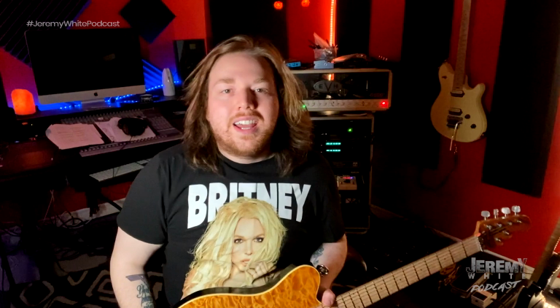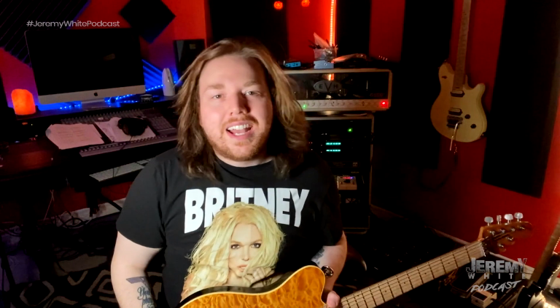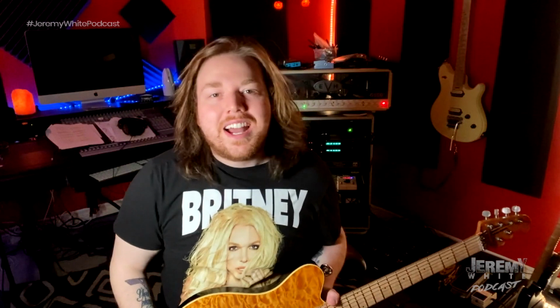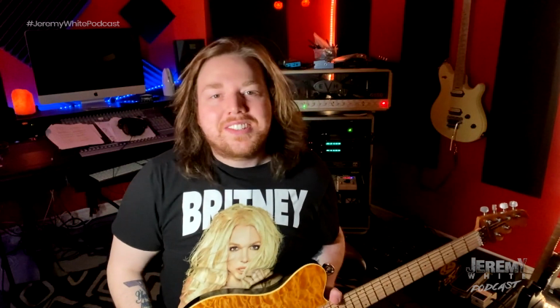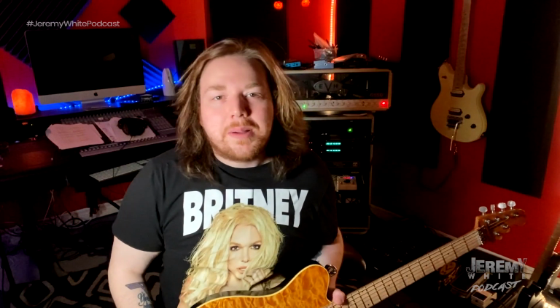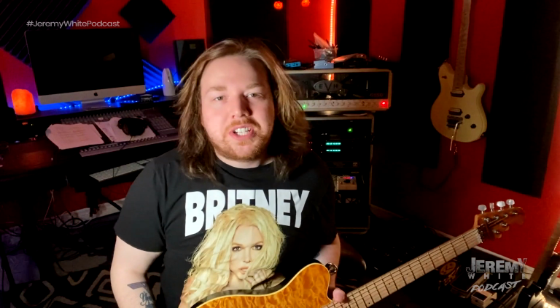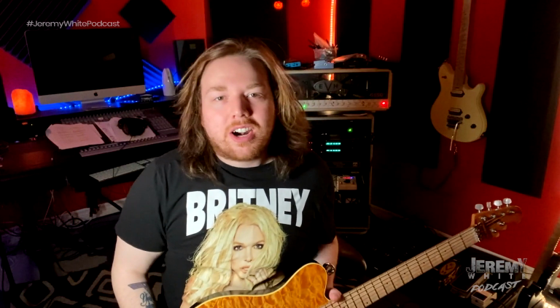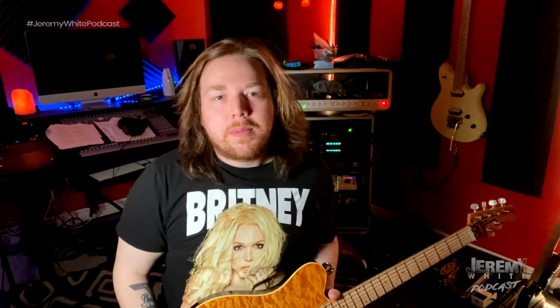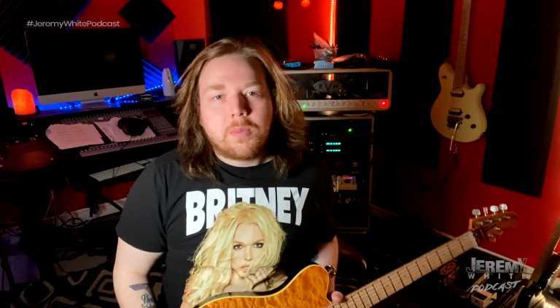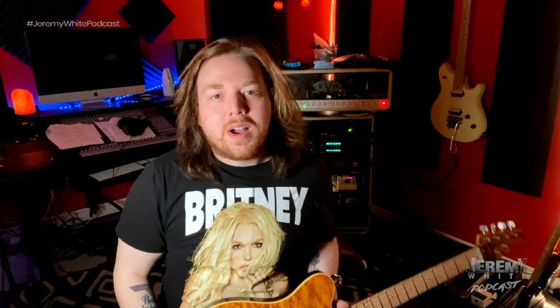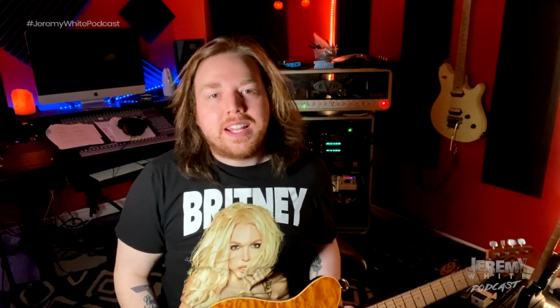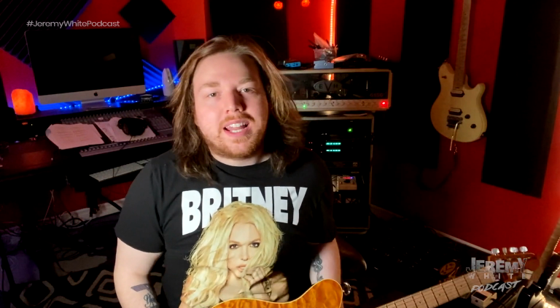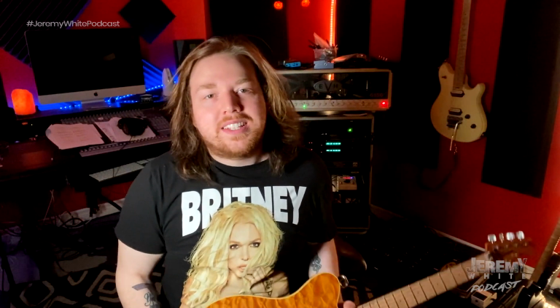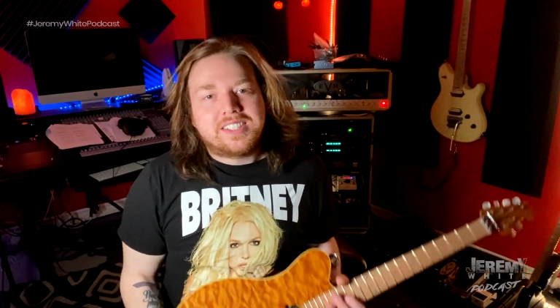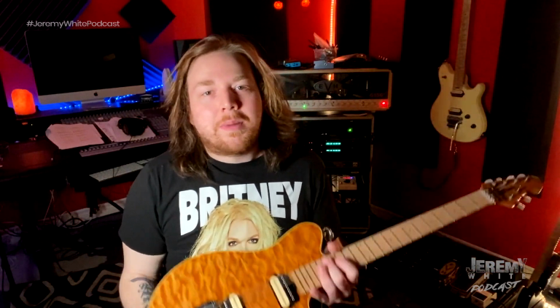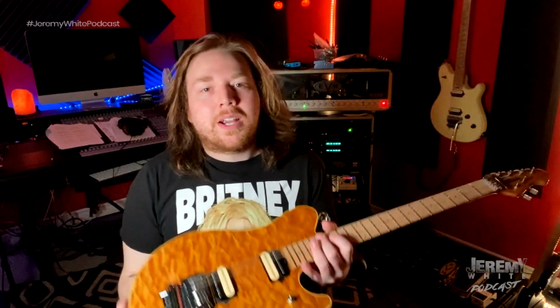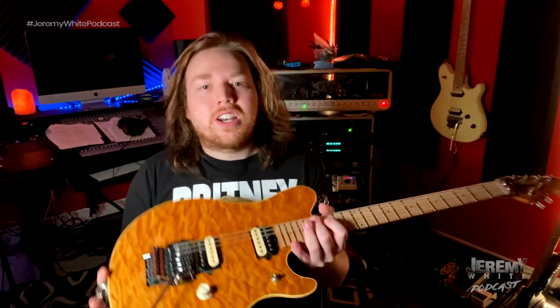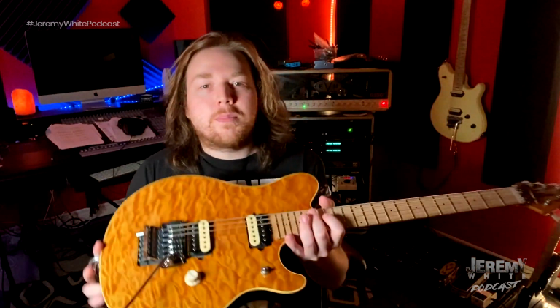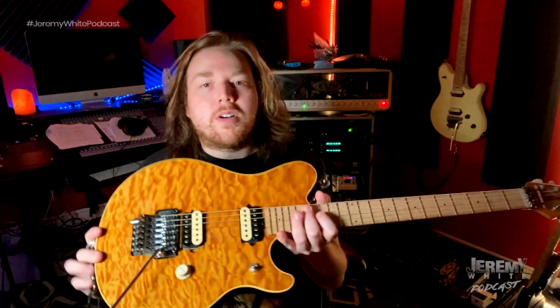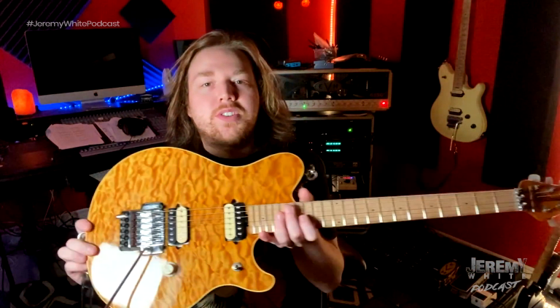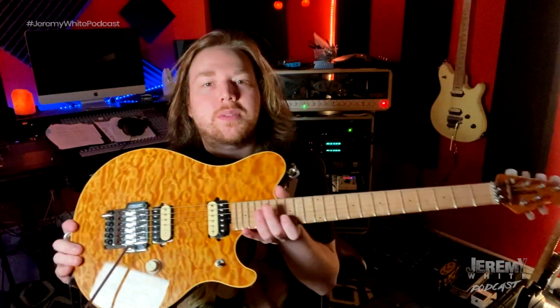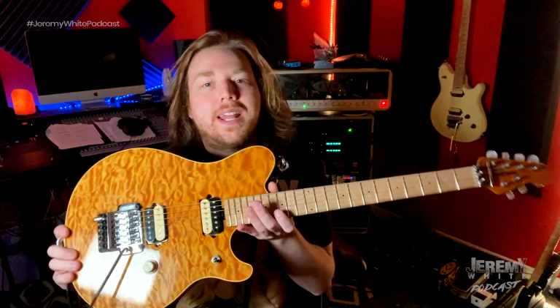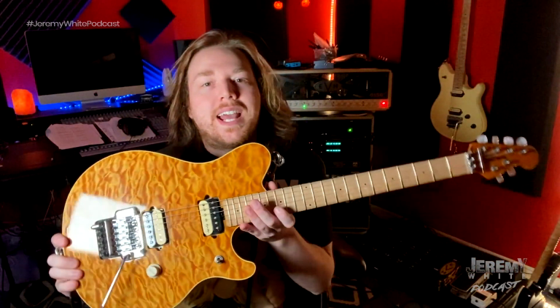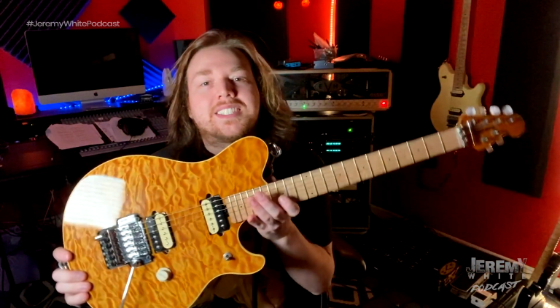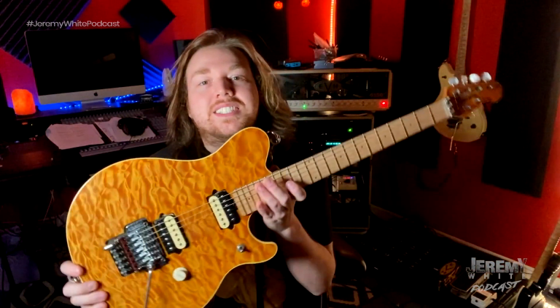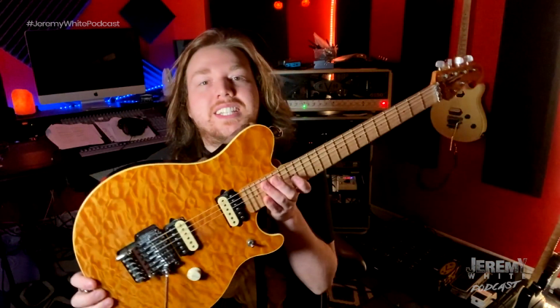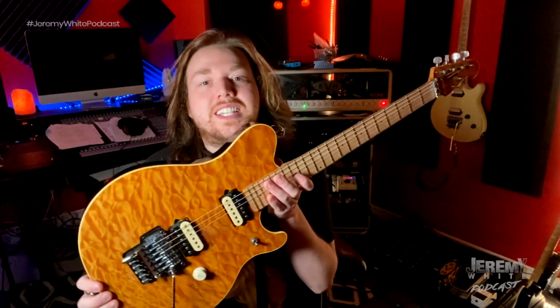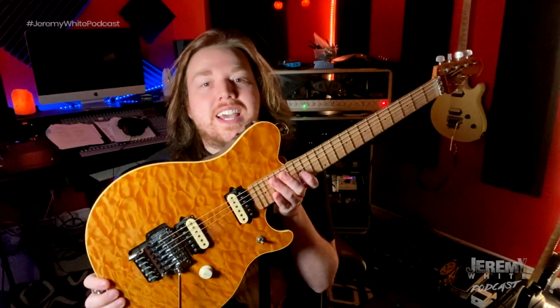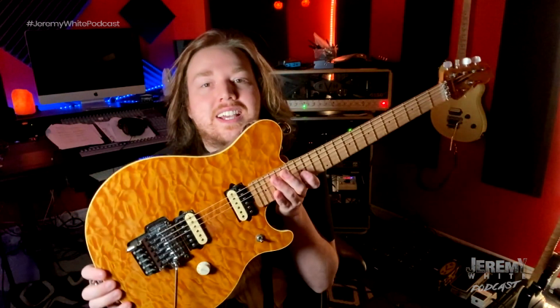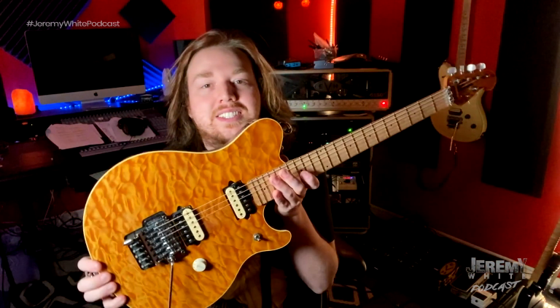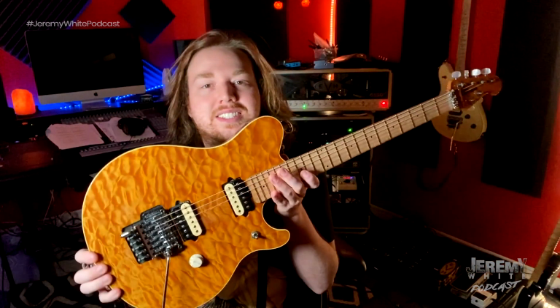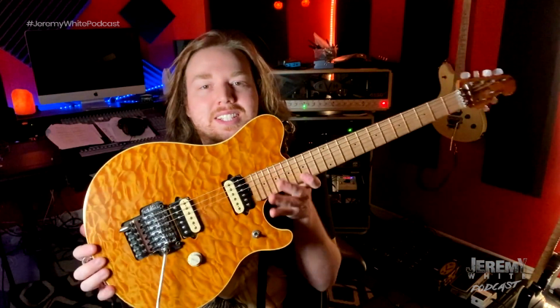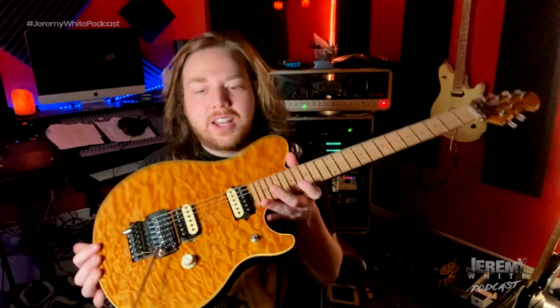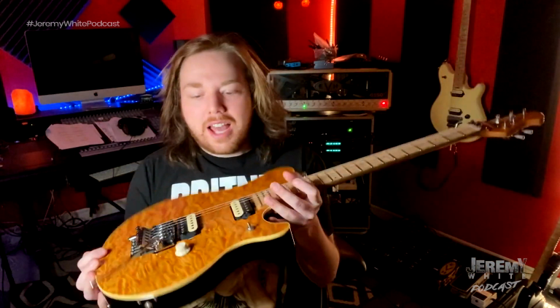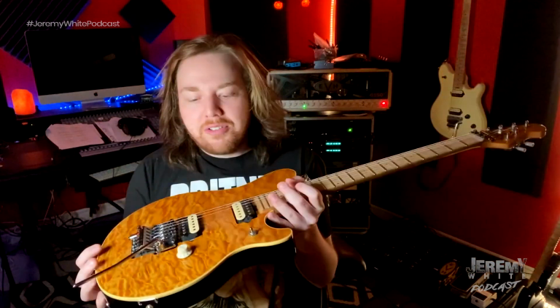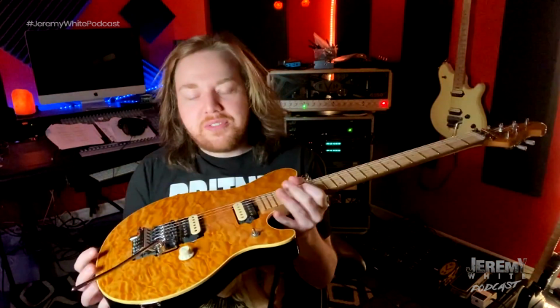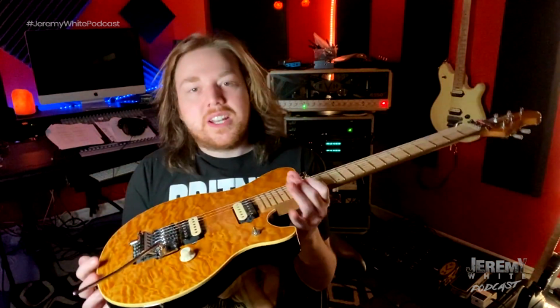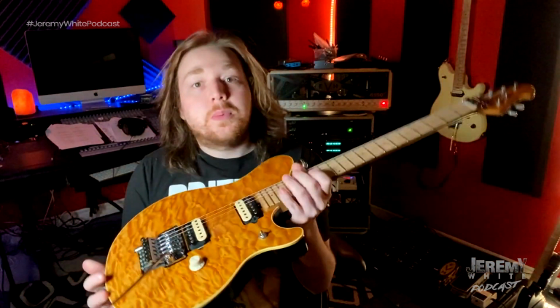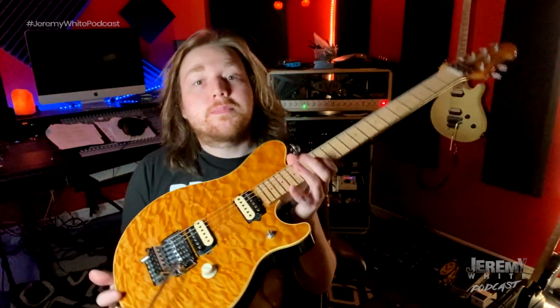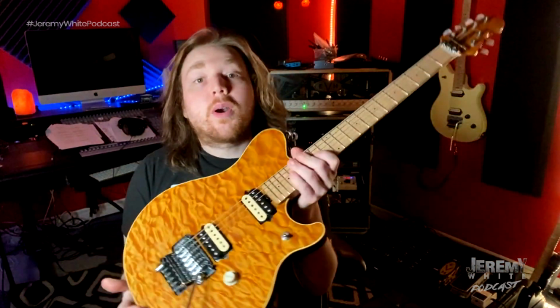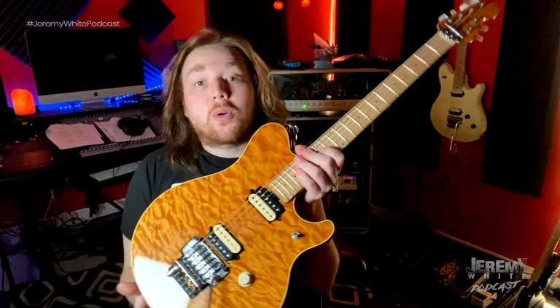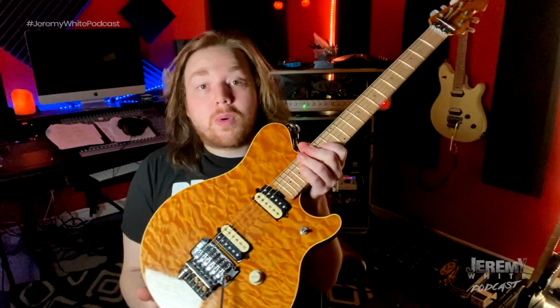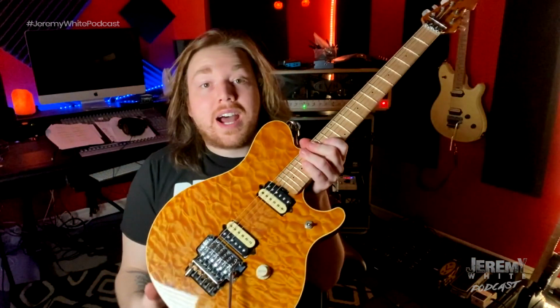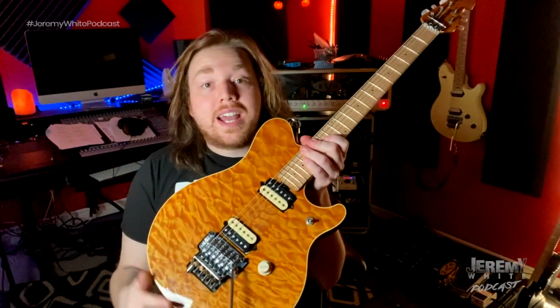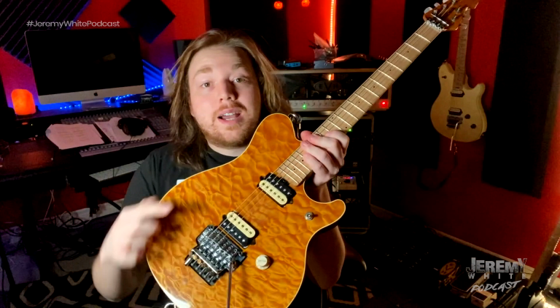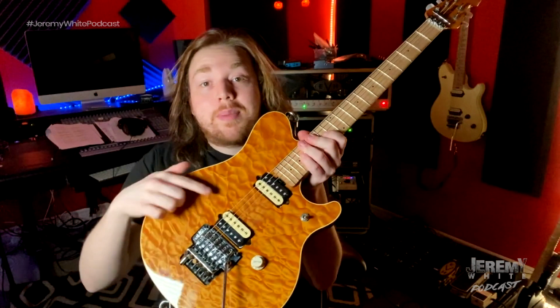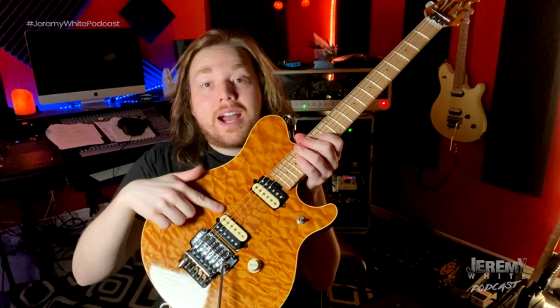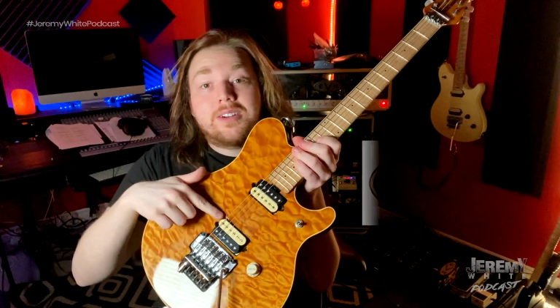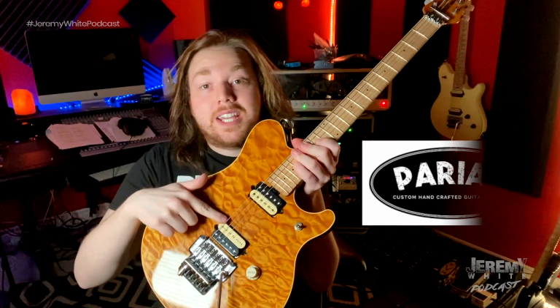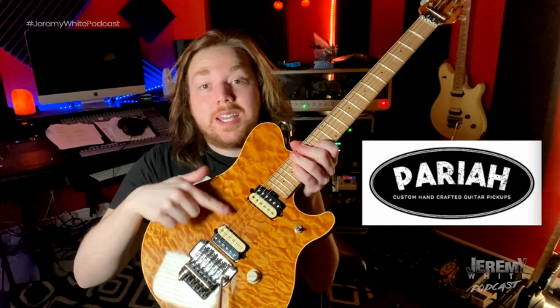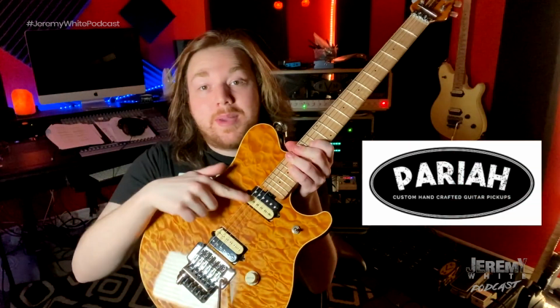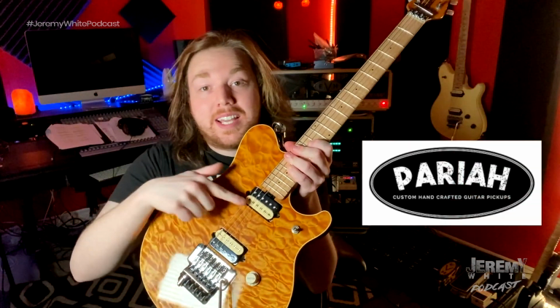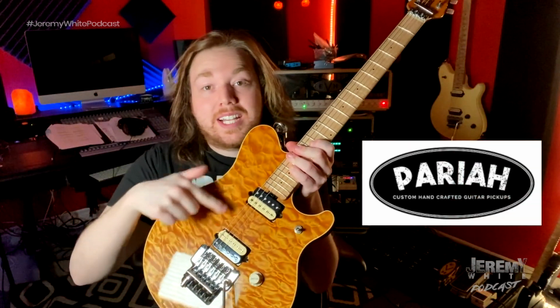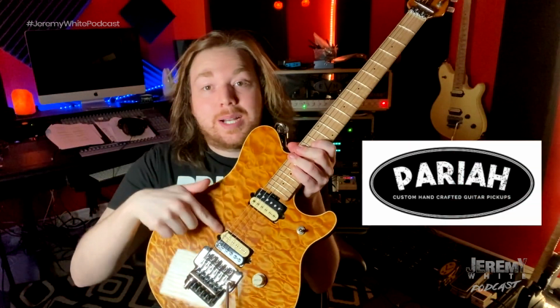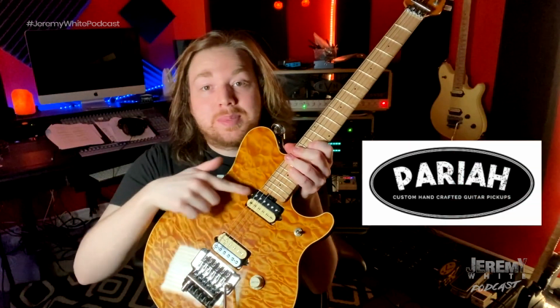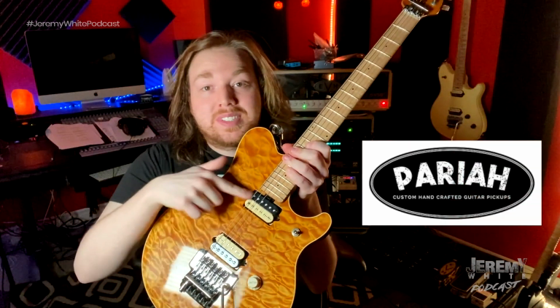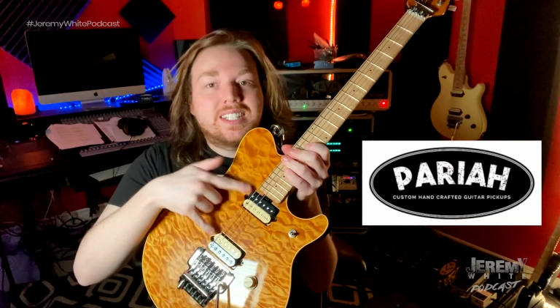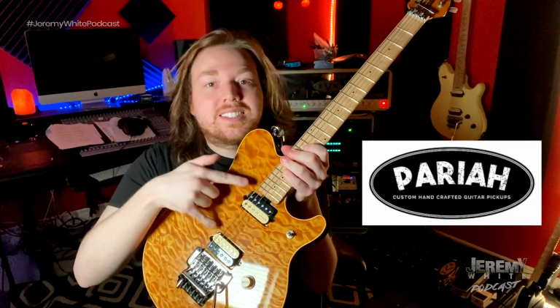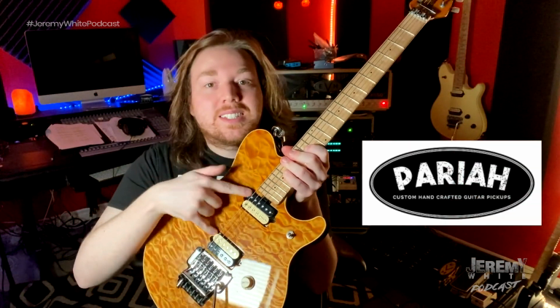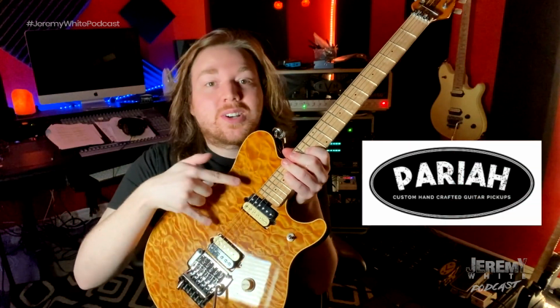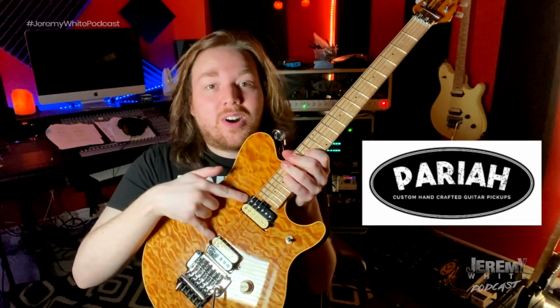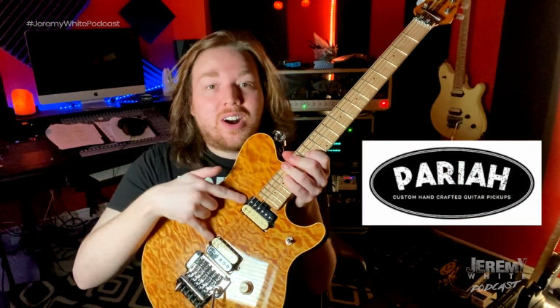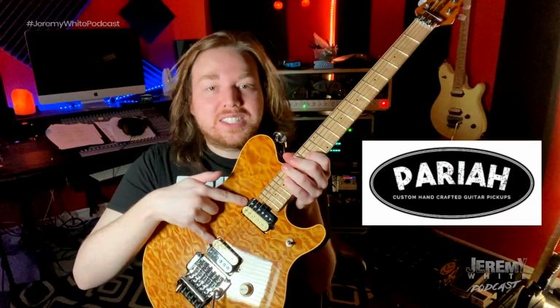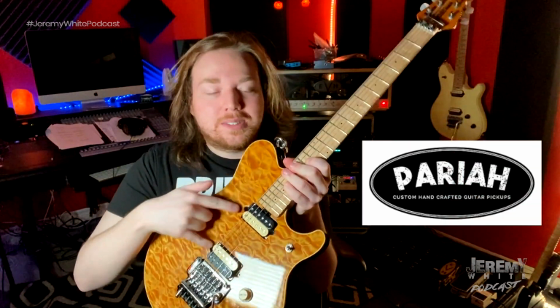Hey guys, I'm Jeremy White, and this is my Ernie Ball Music Man AXS EX, outfitted with Pariah Pound Cake Pickups. These things are awesome.